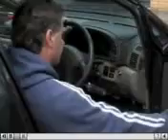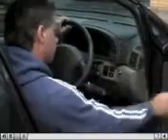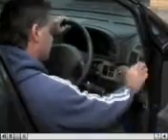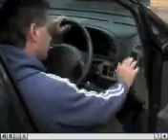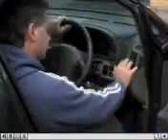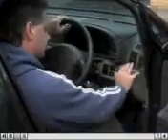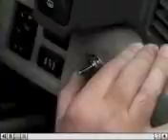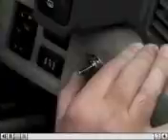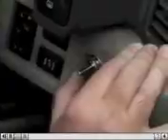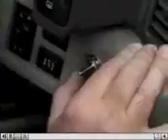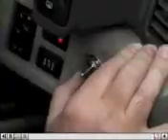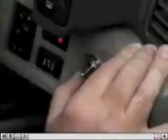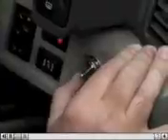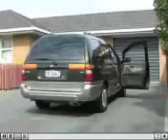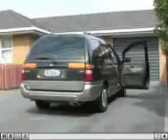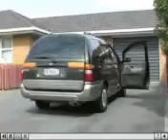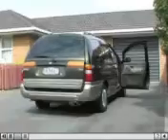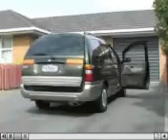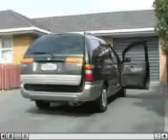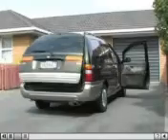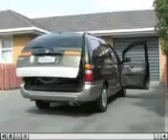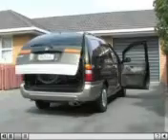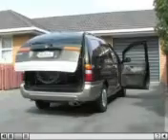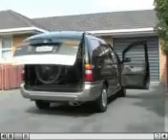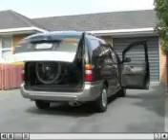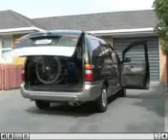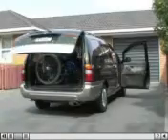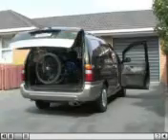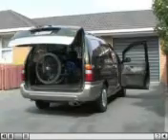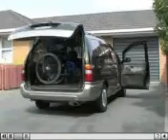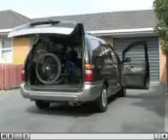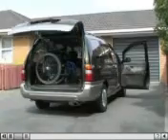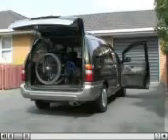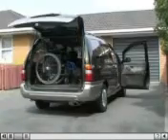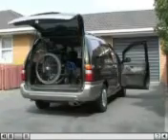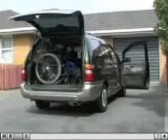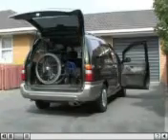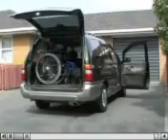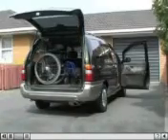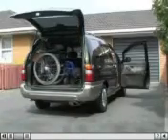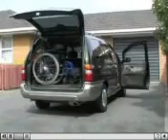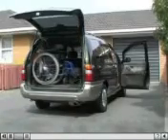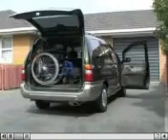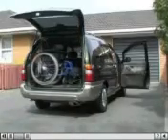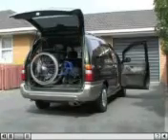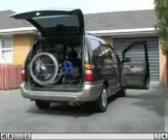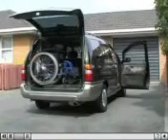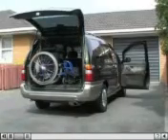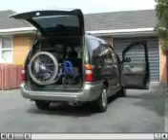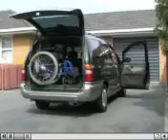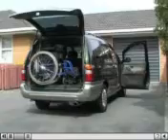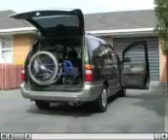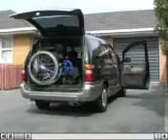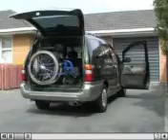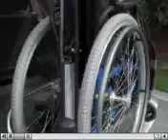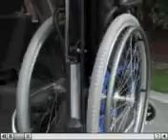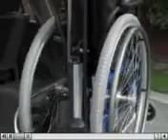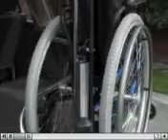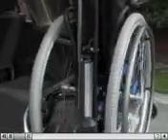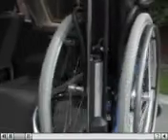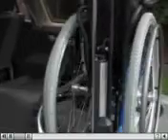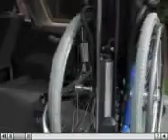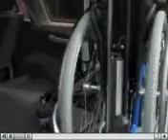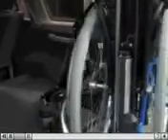With the flick of a switch, the tailgate opens, and within 23 seconds, the wheelchair is at the driver's door.